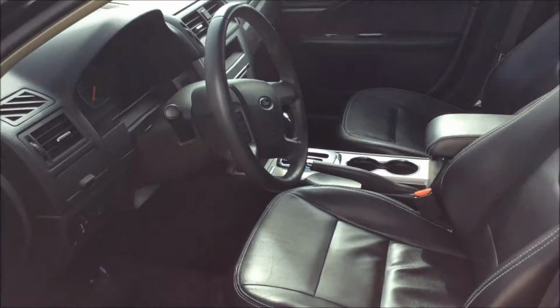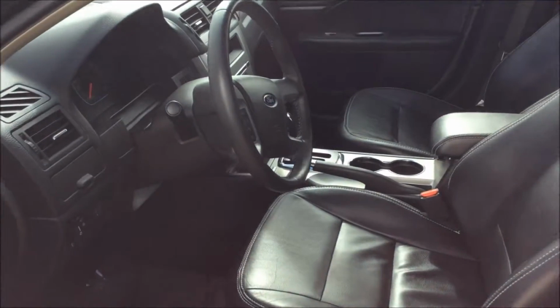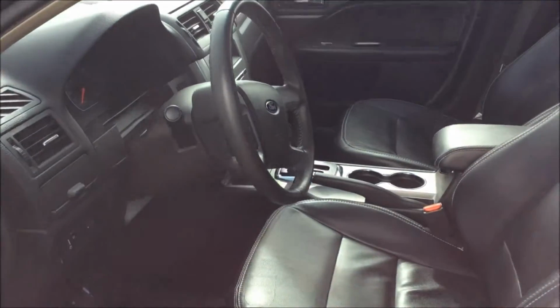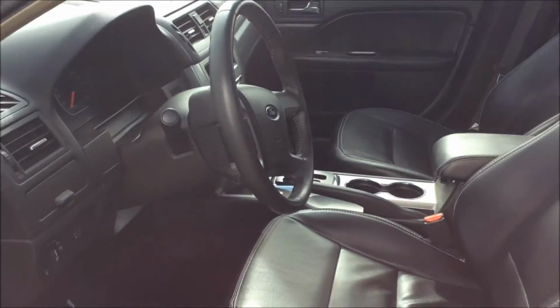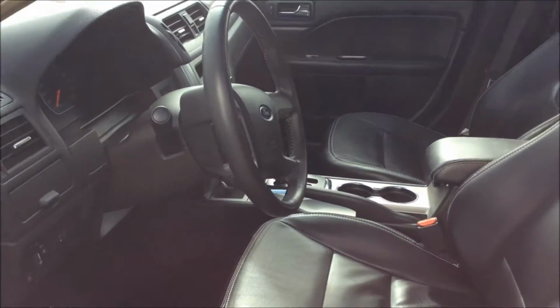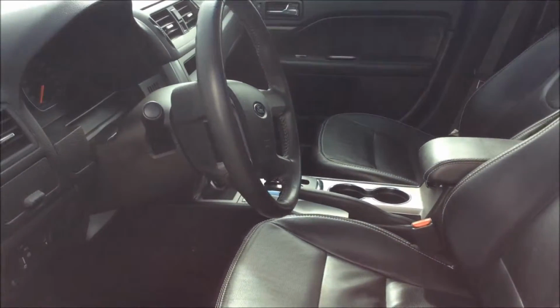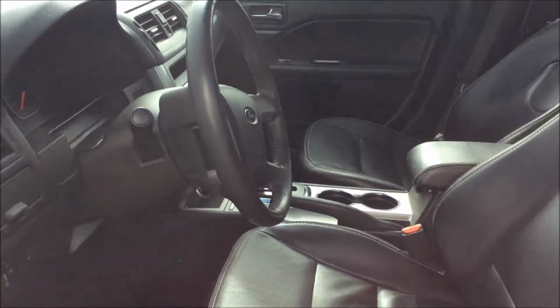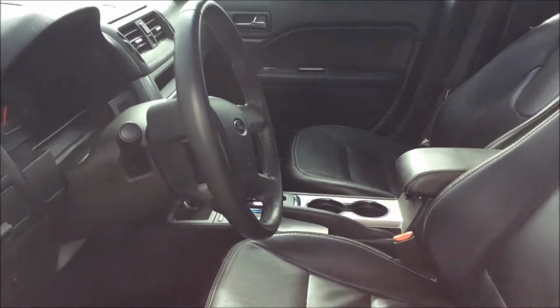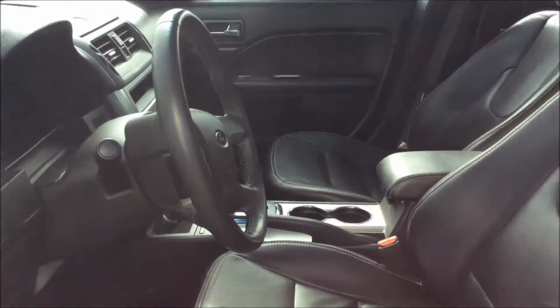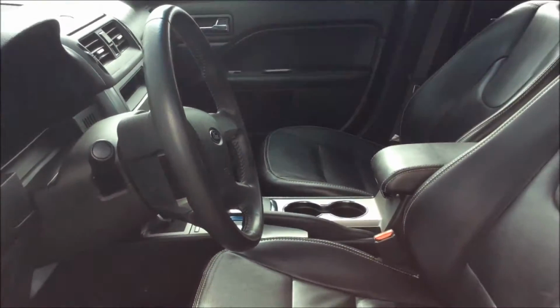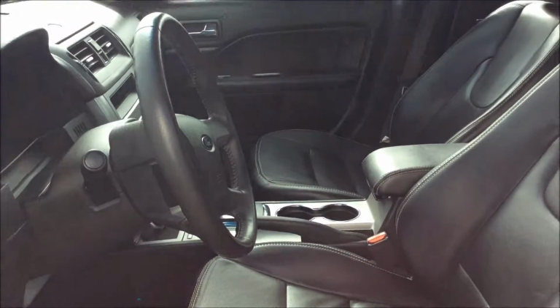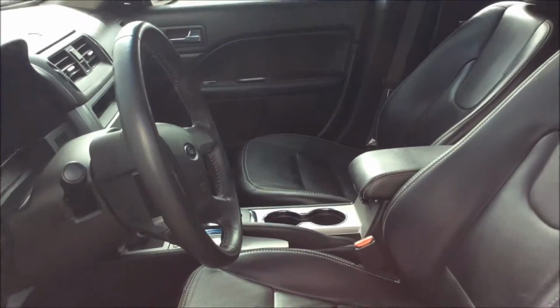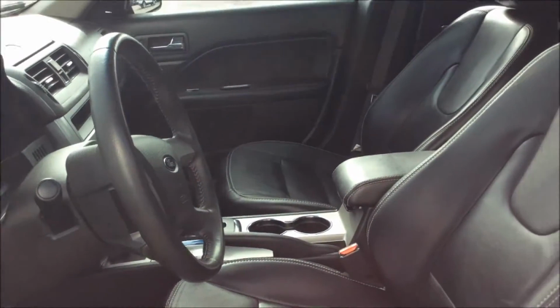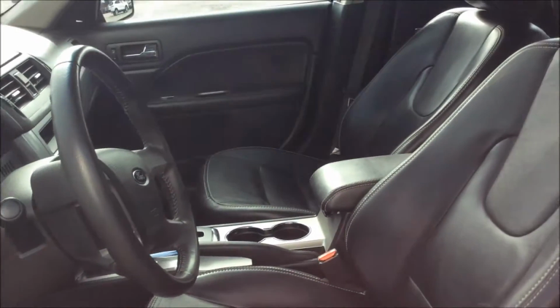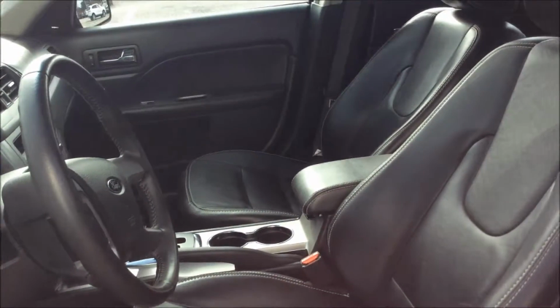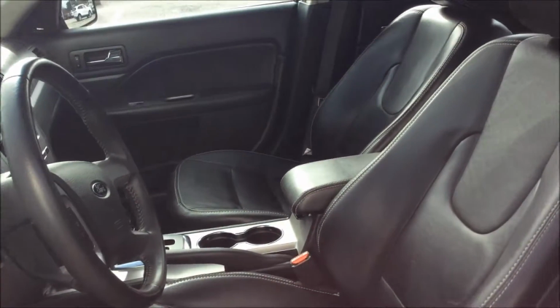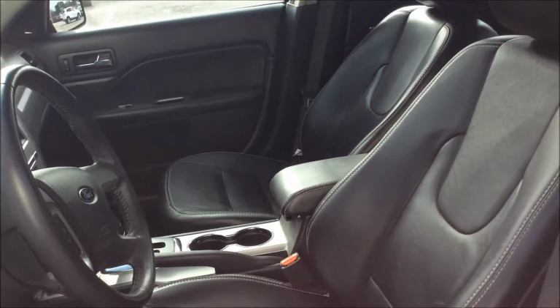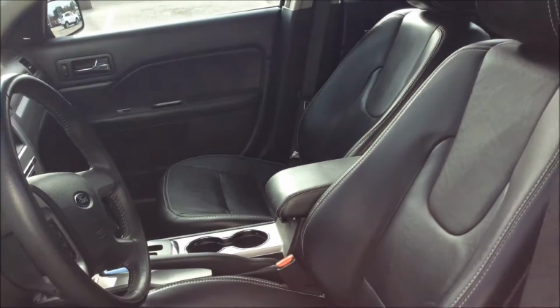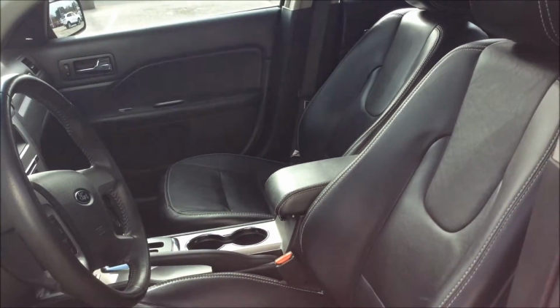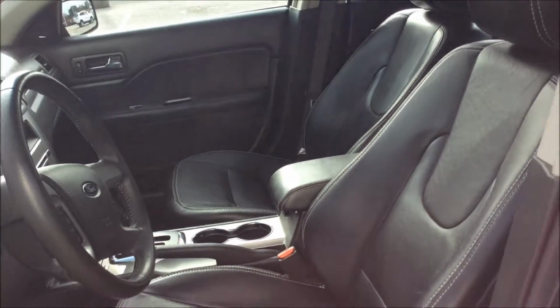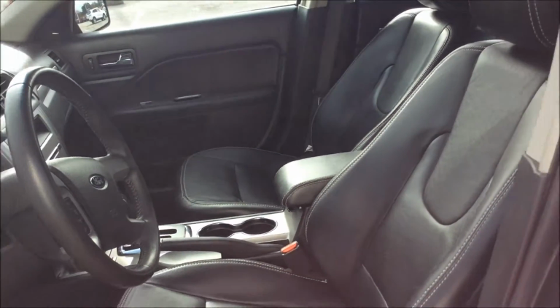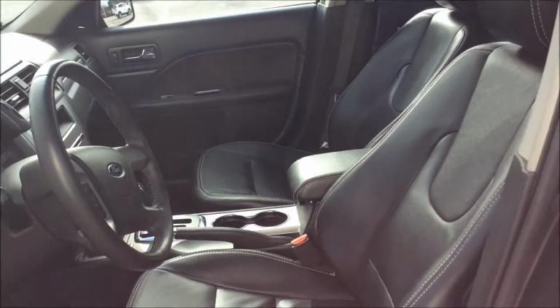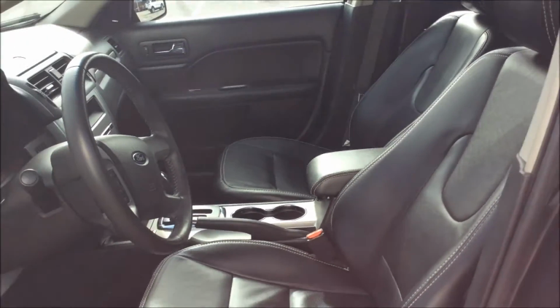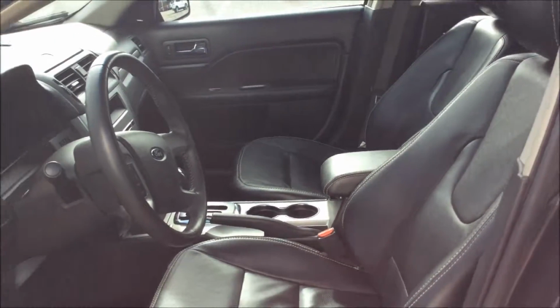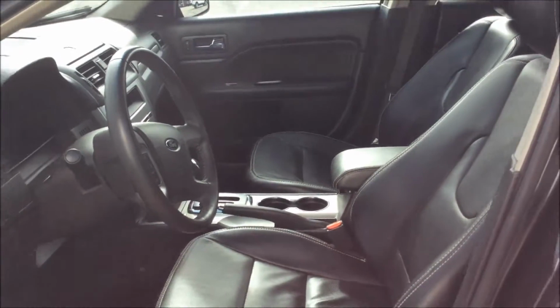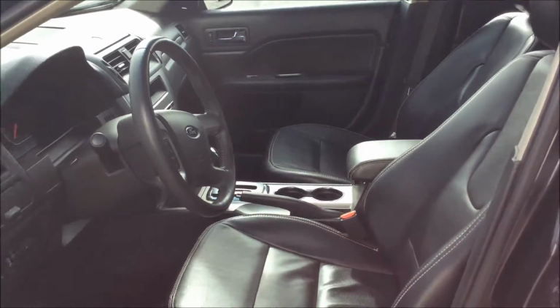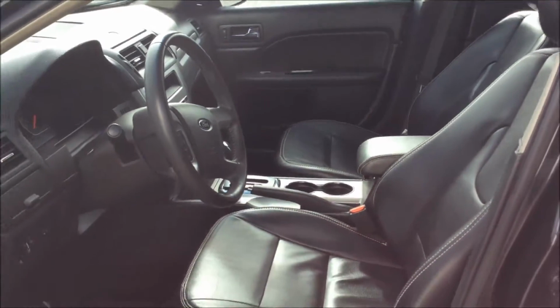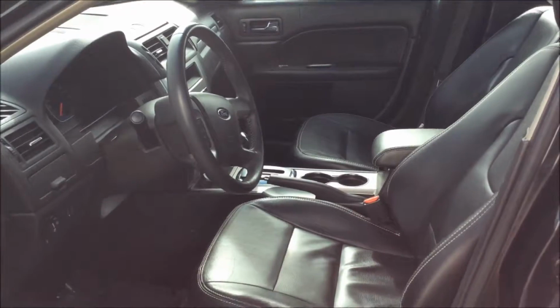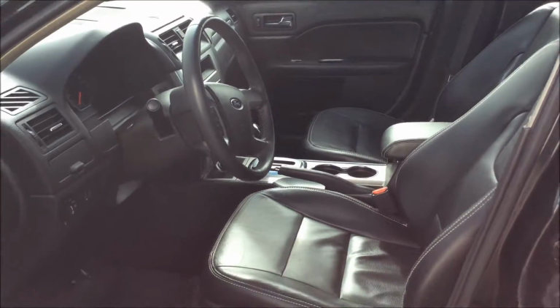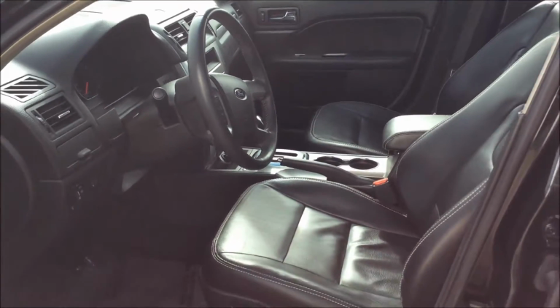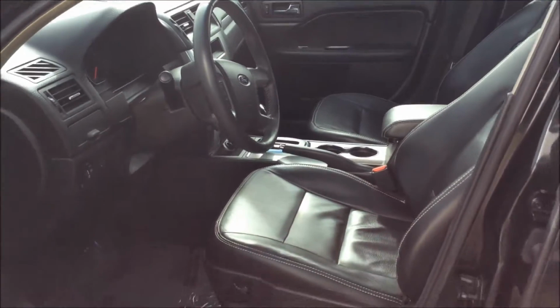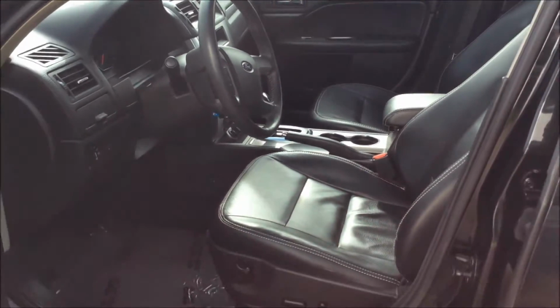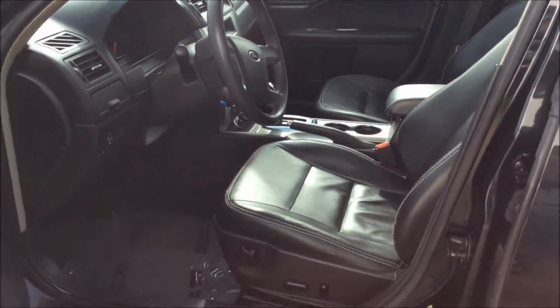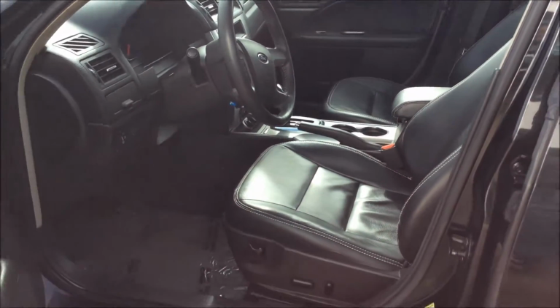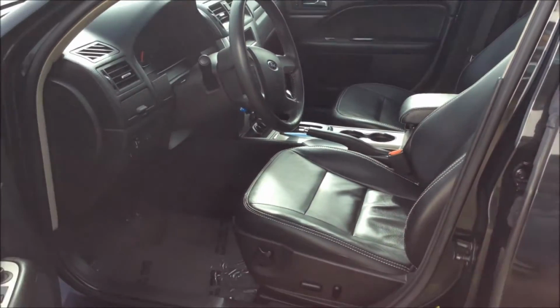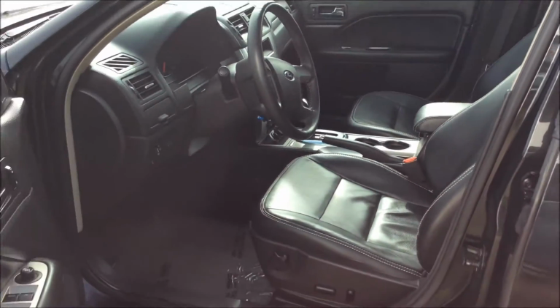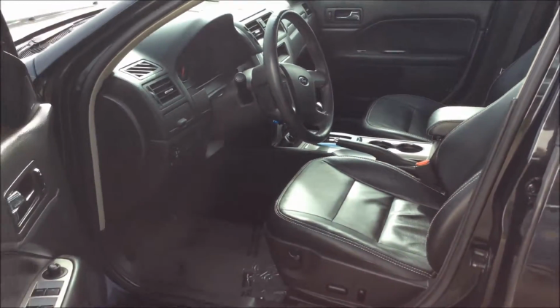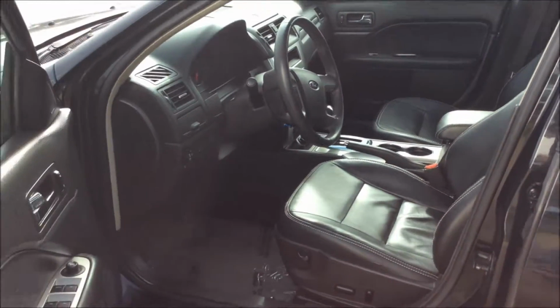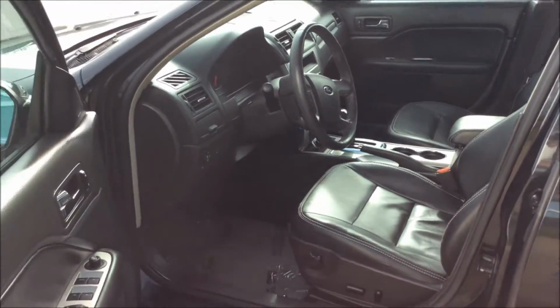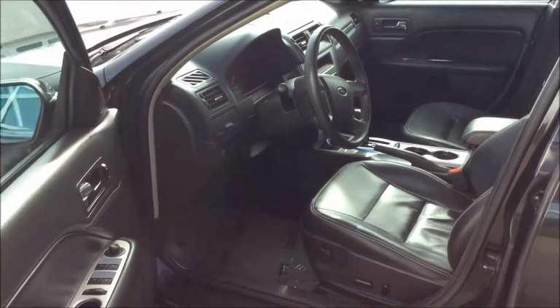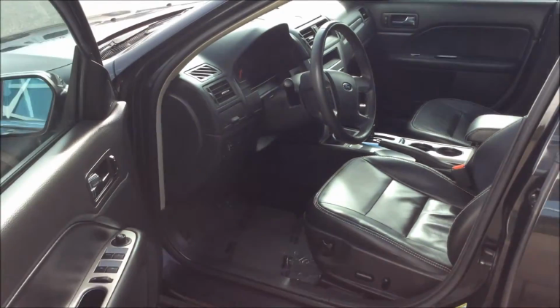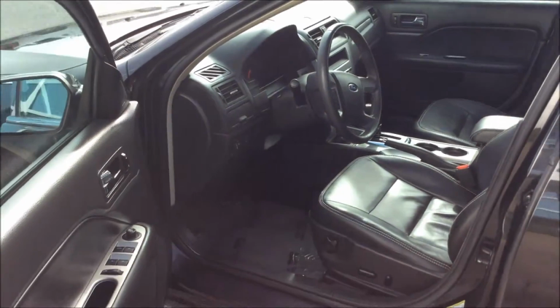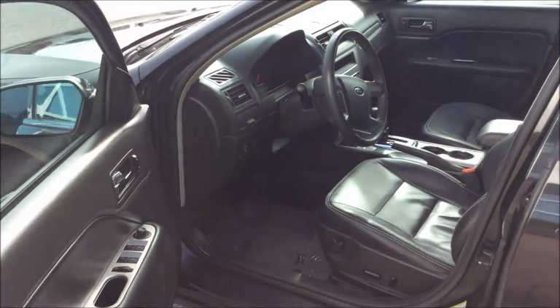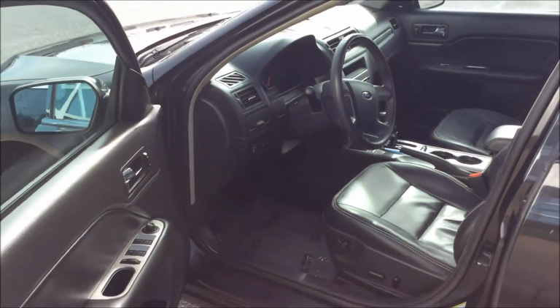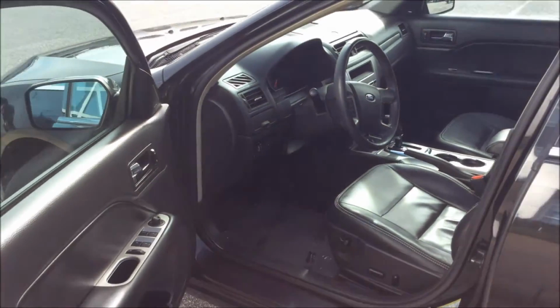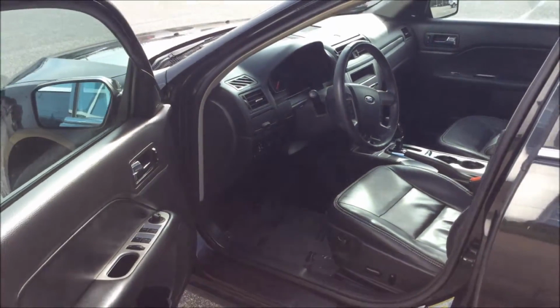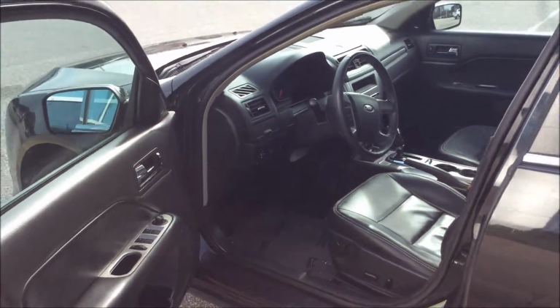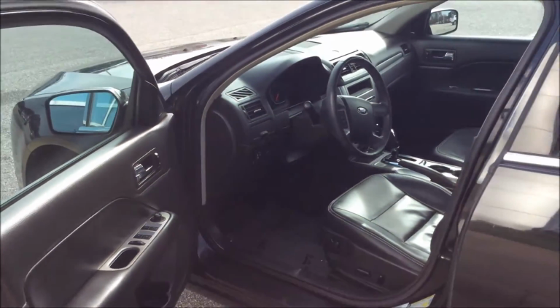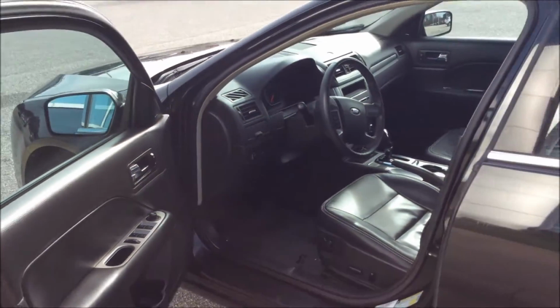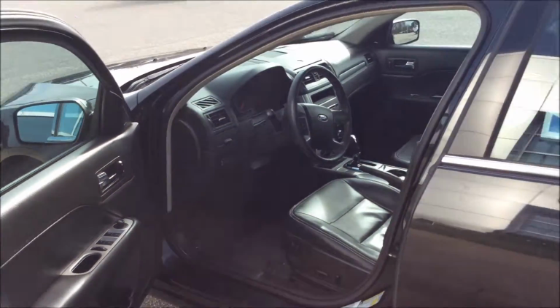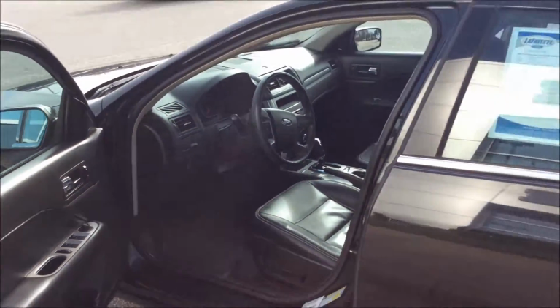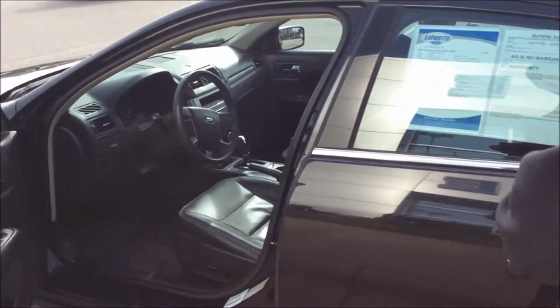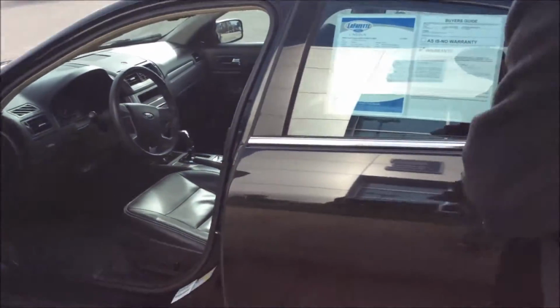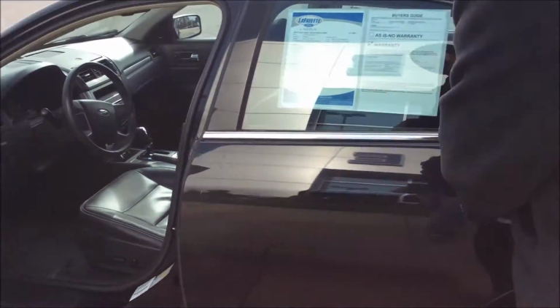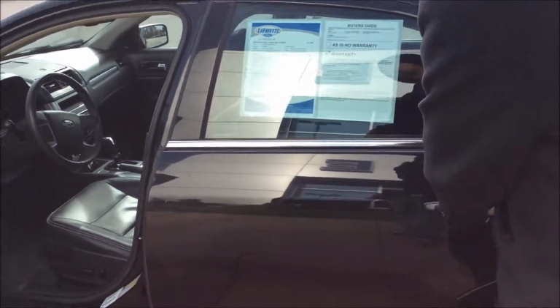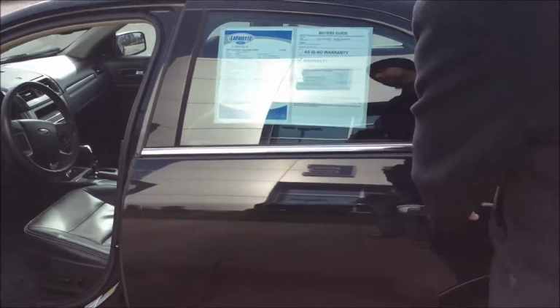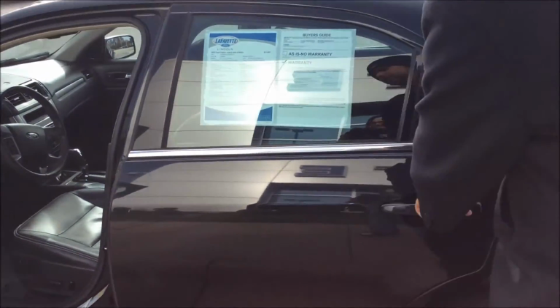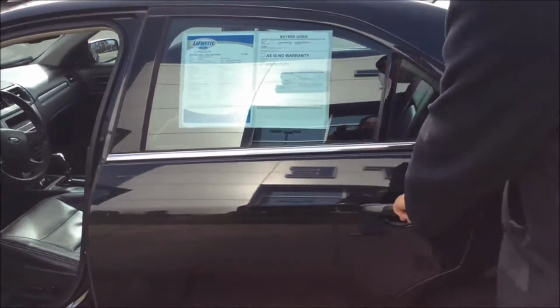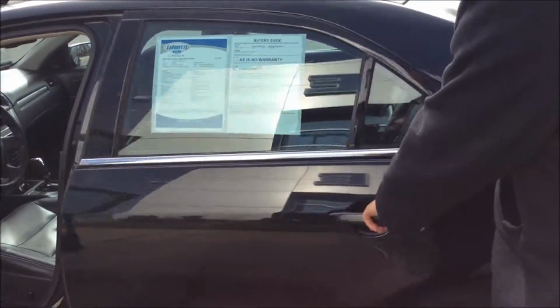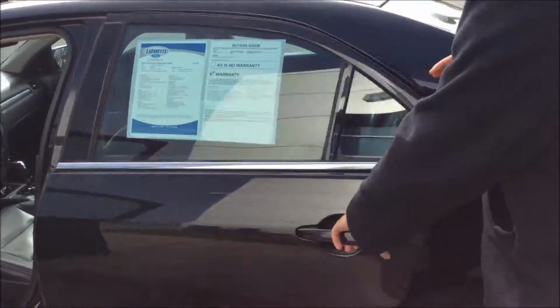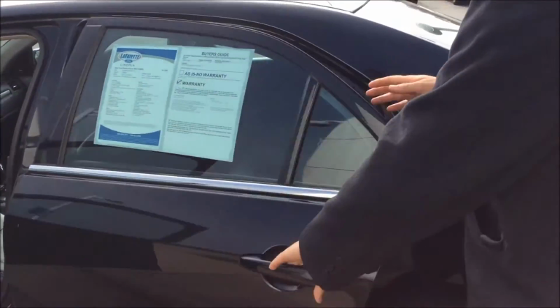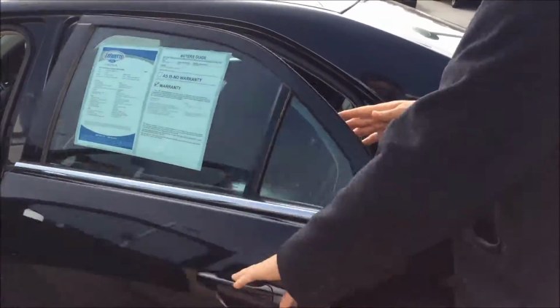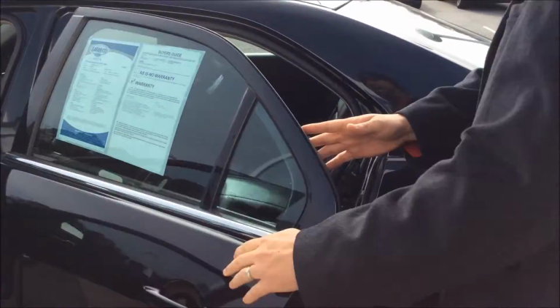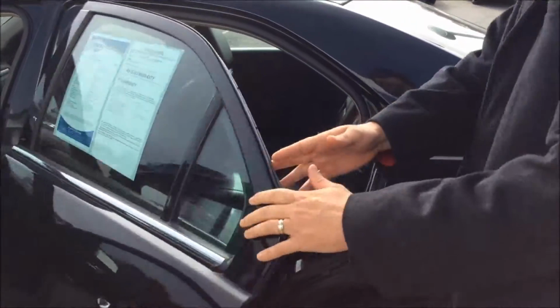Like I said, it's got leather seats, power seat on the driver's side, power windows, power locks, and plenty of room in the back.